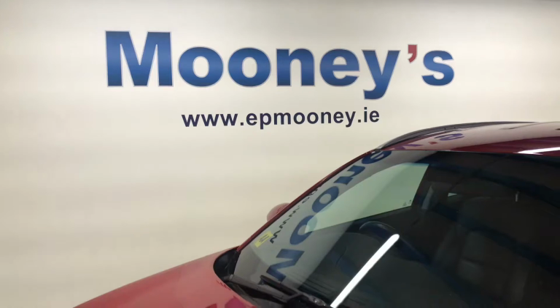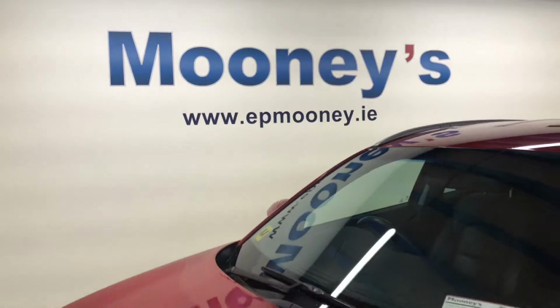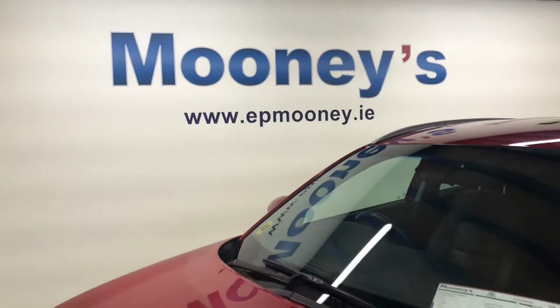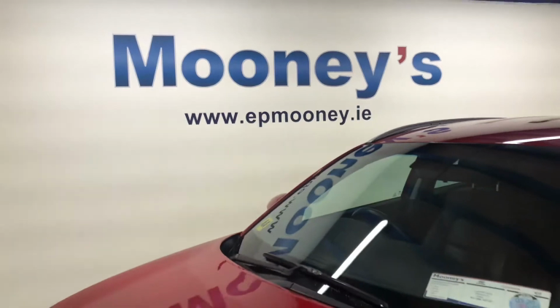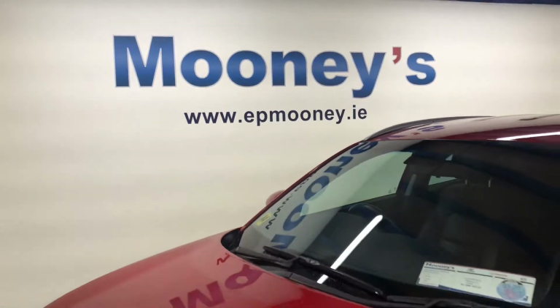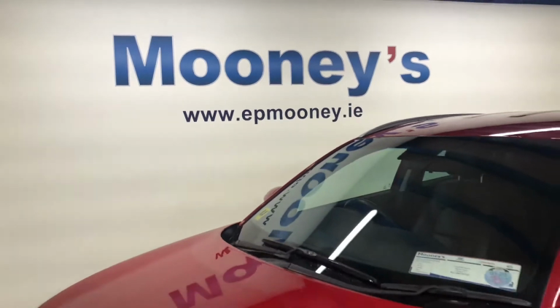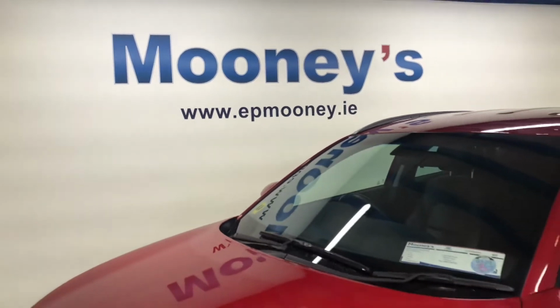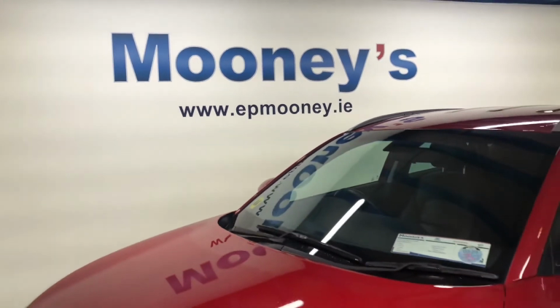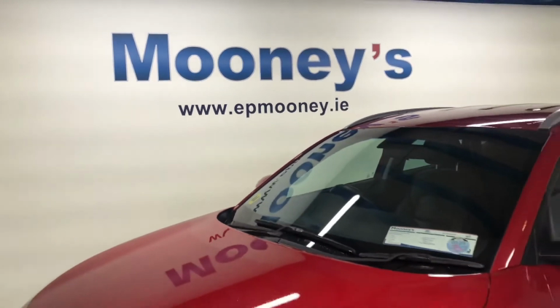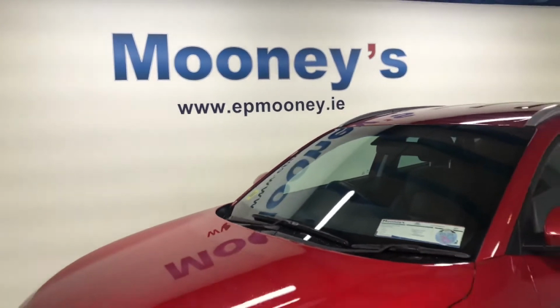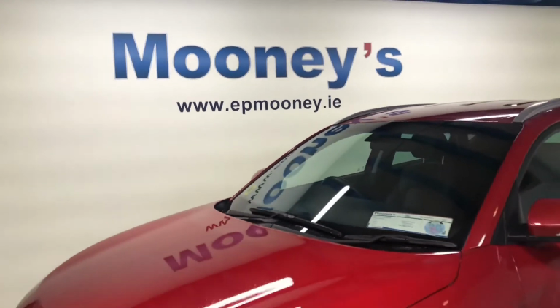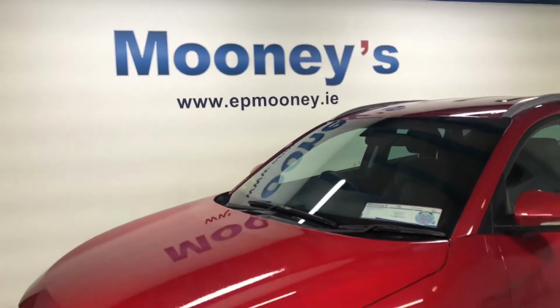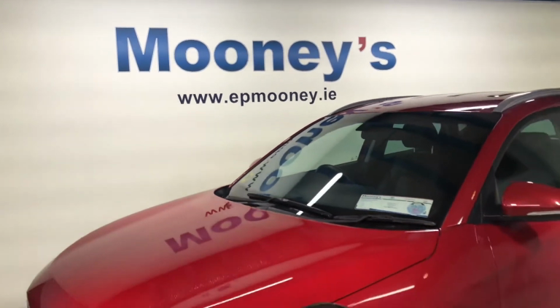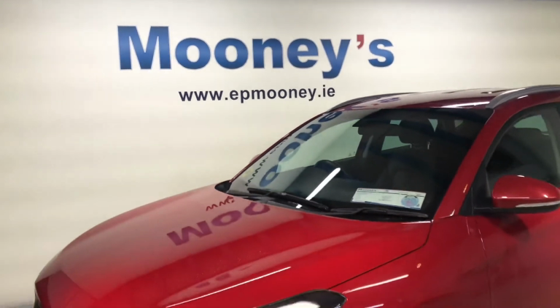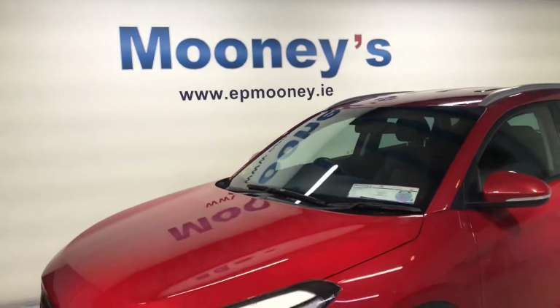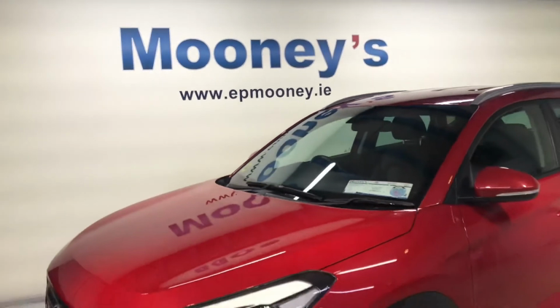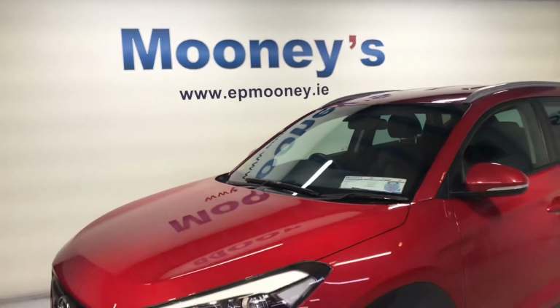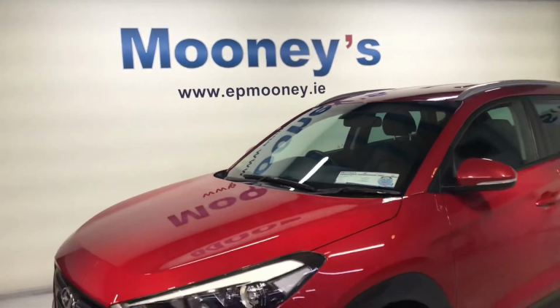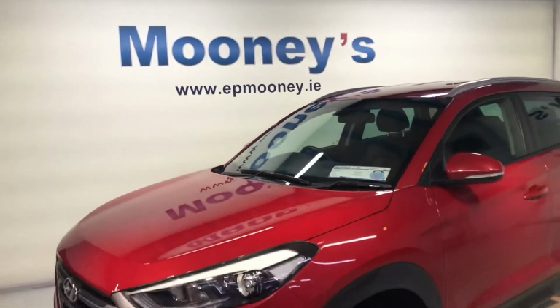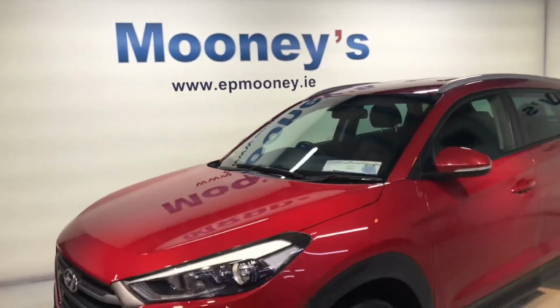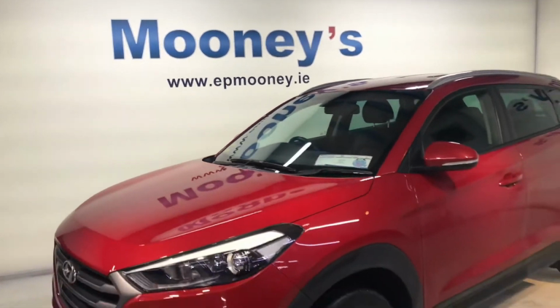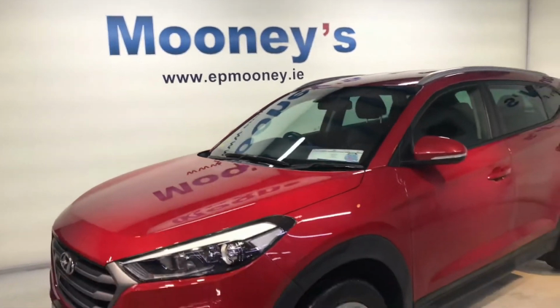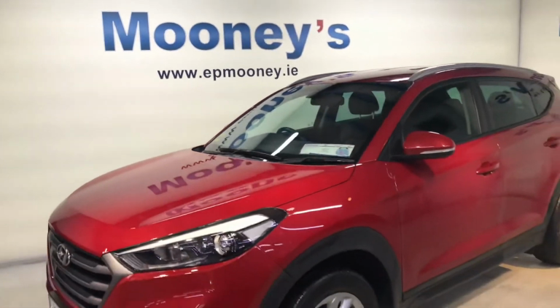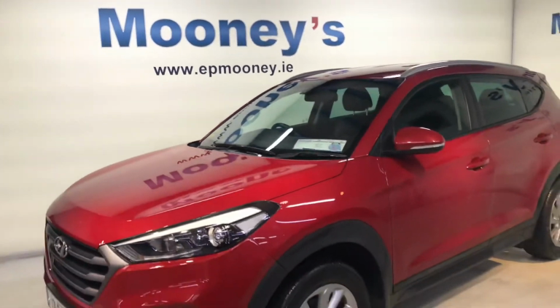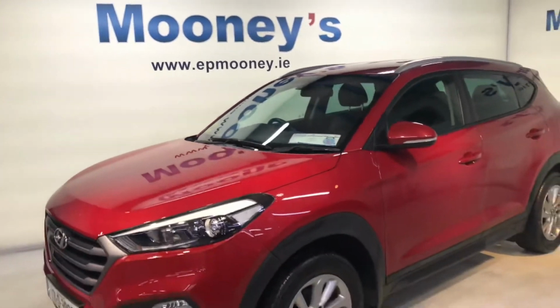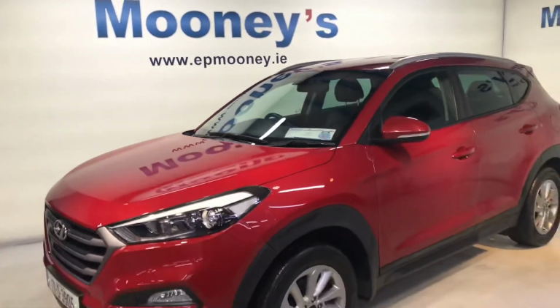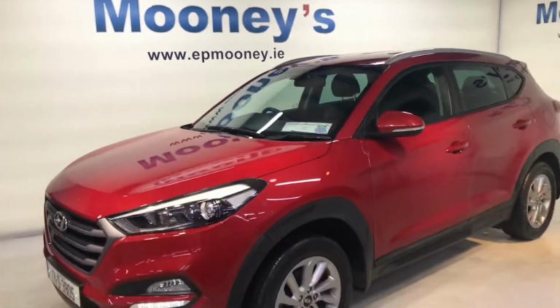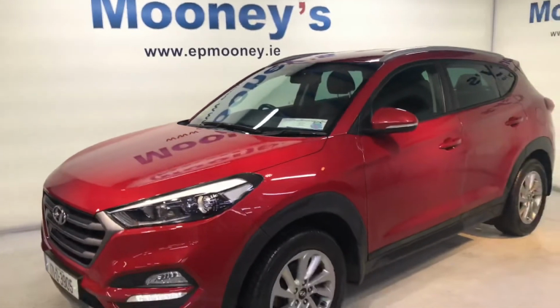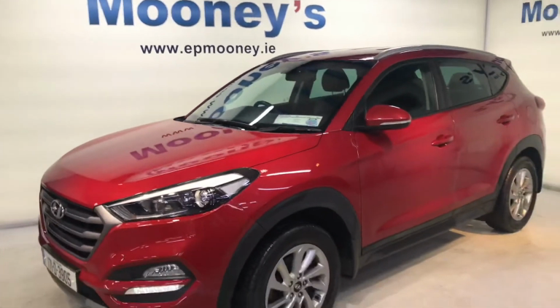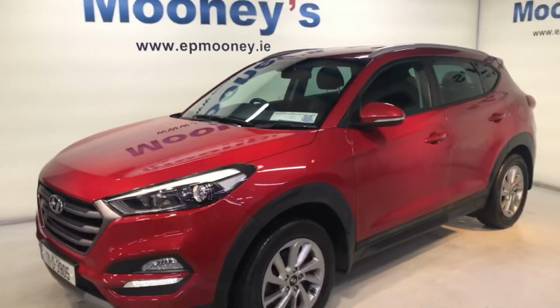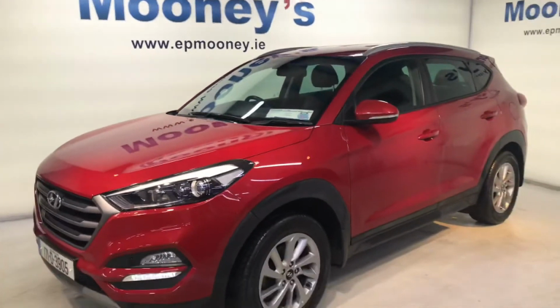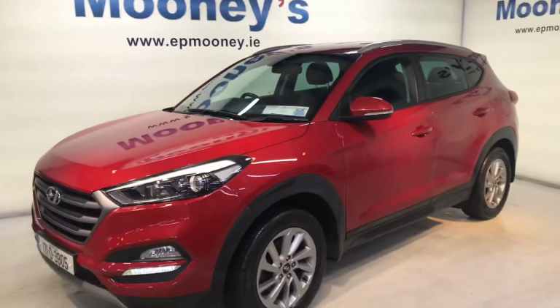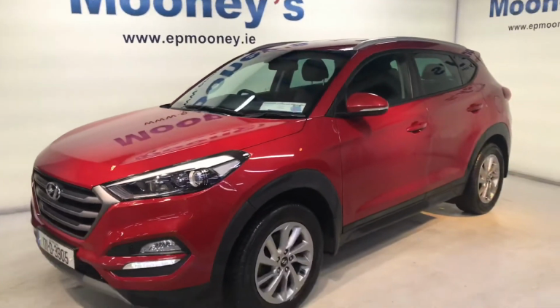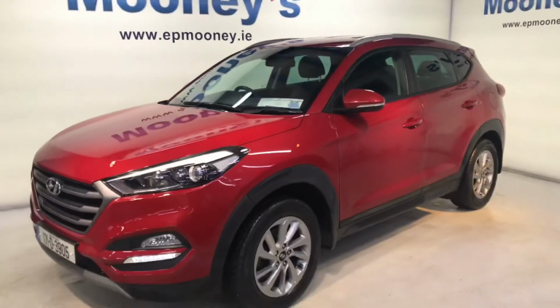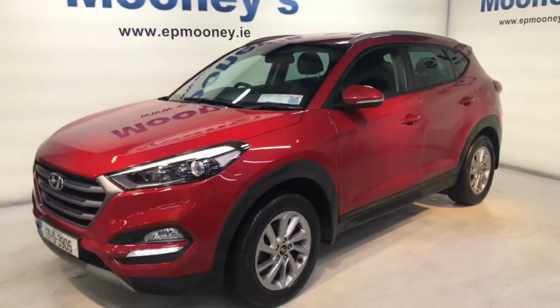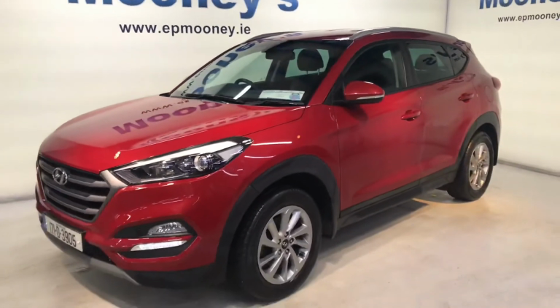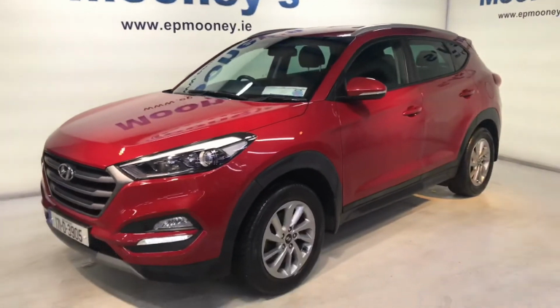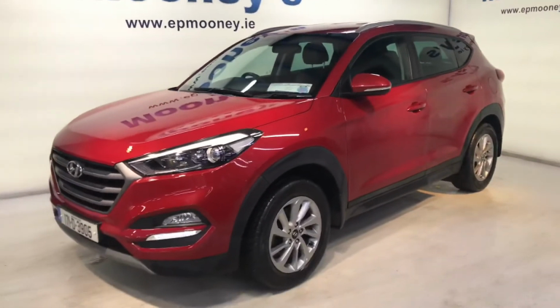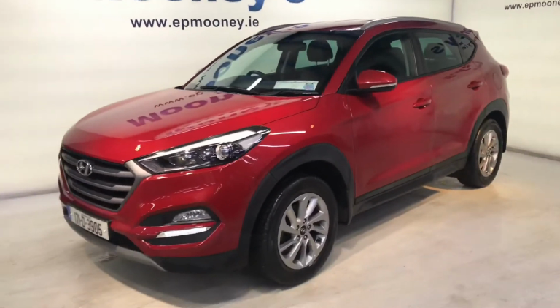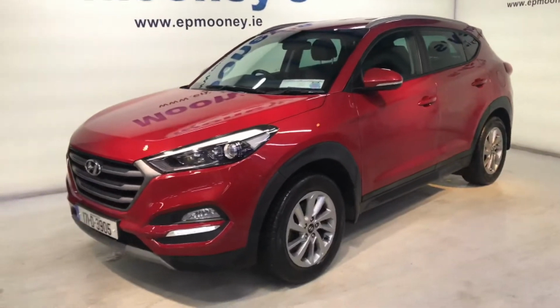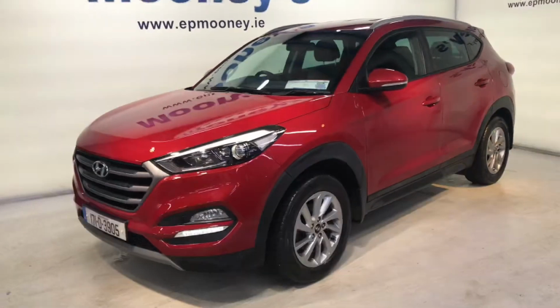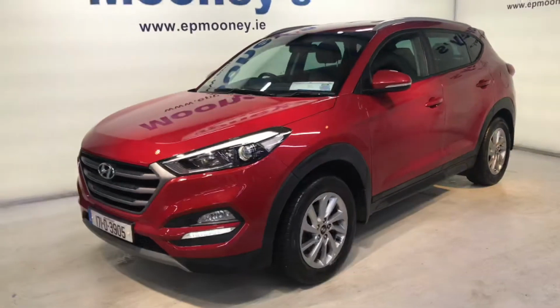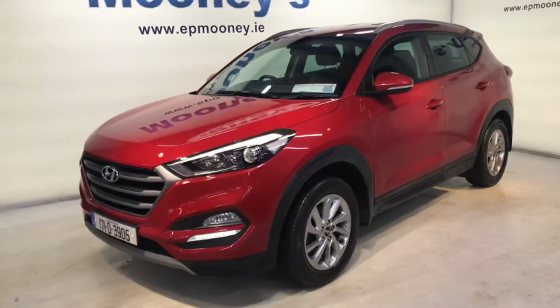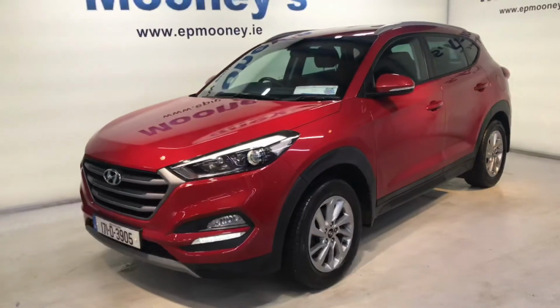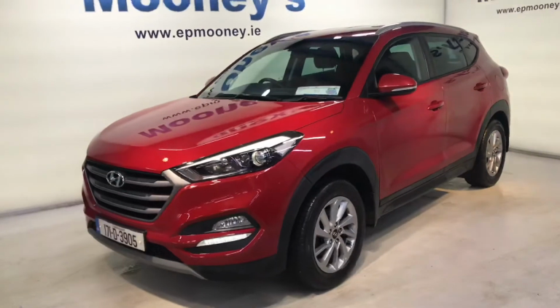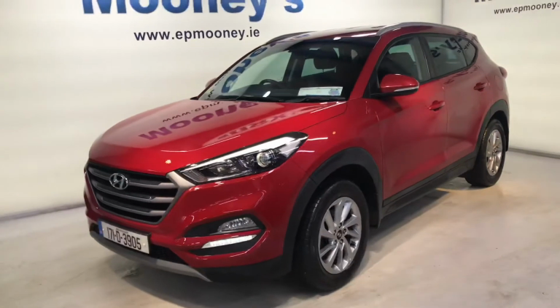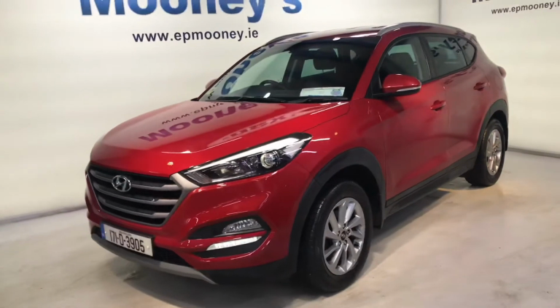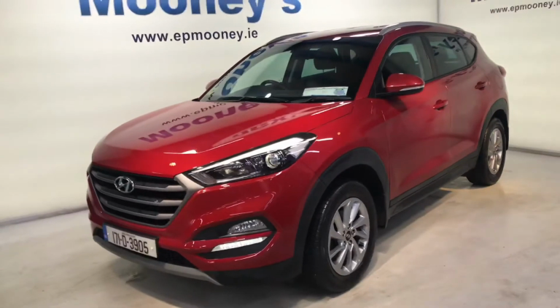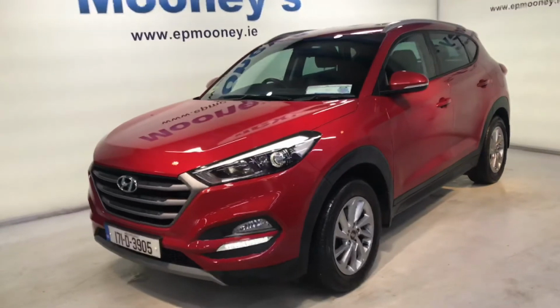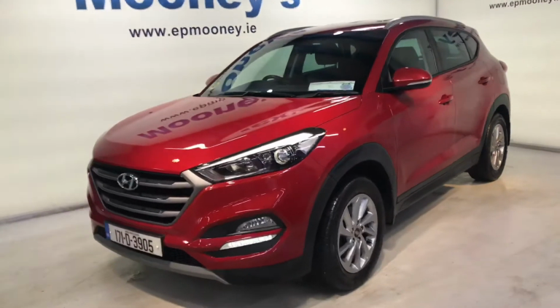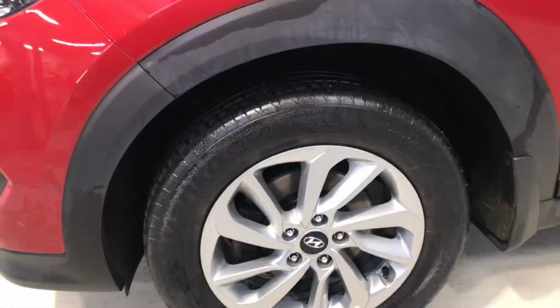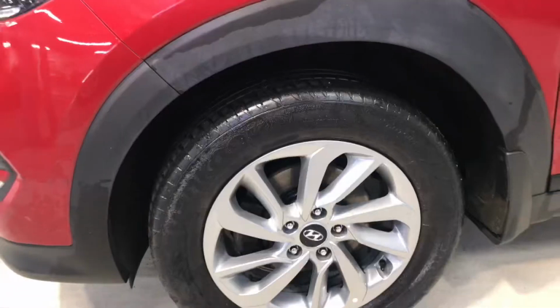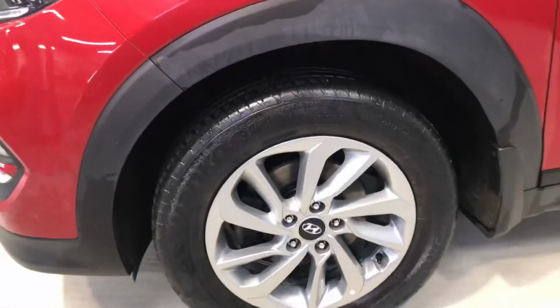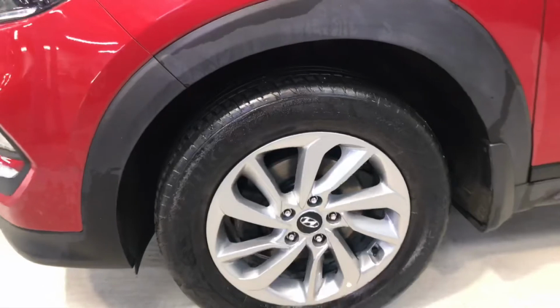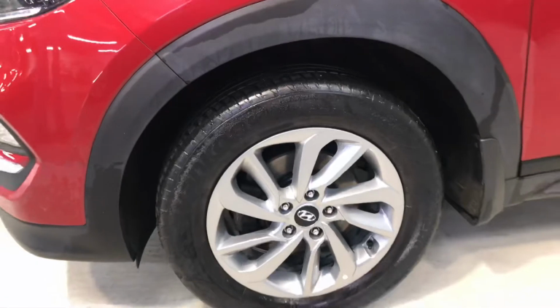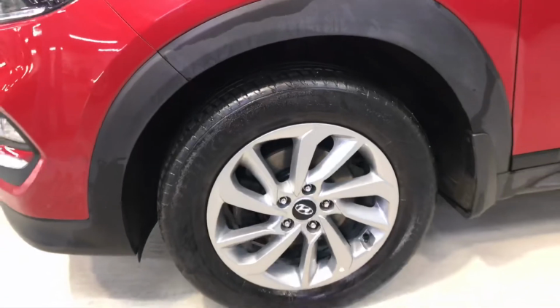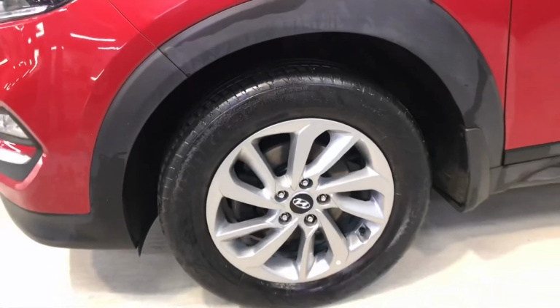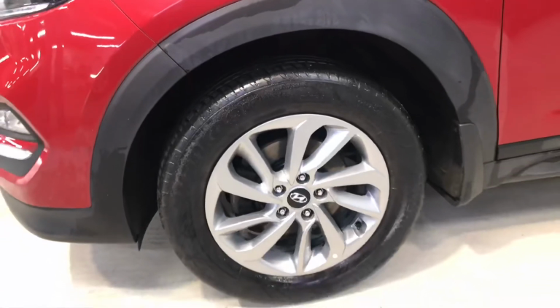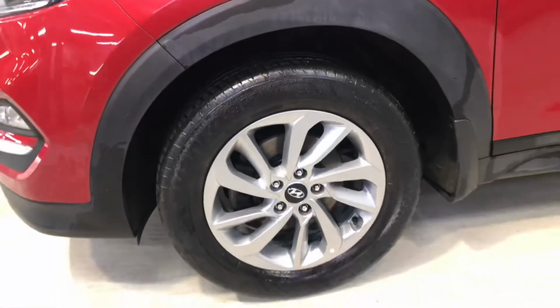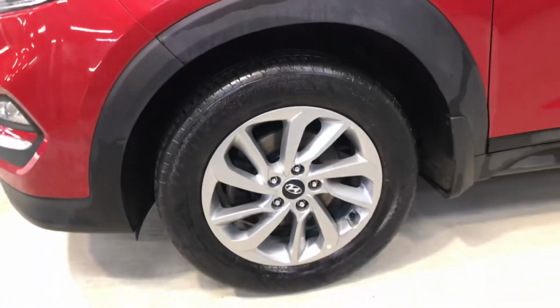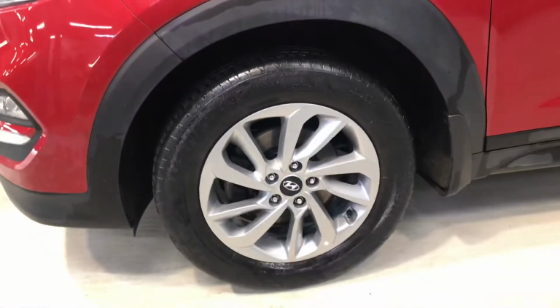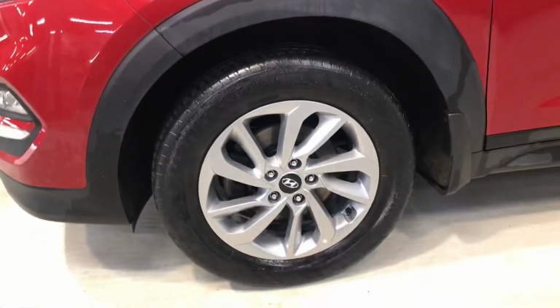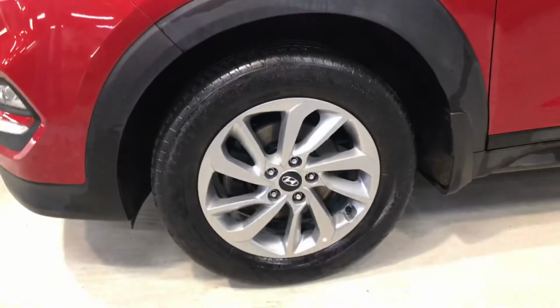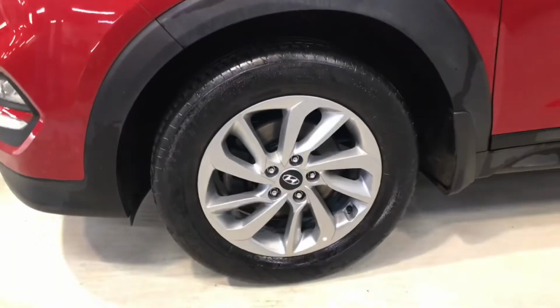Welcome to Mooney's Garage here on the Longwell Road. Today we have this 171 Hyundai Tucson available for sale.